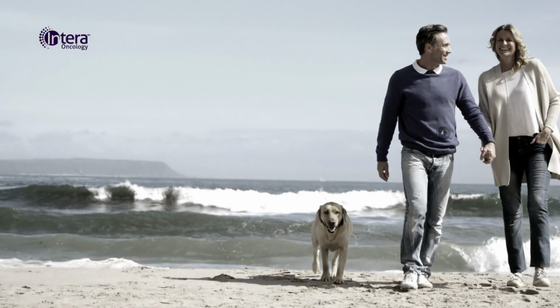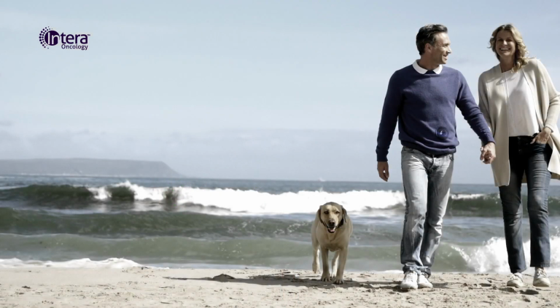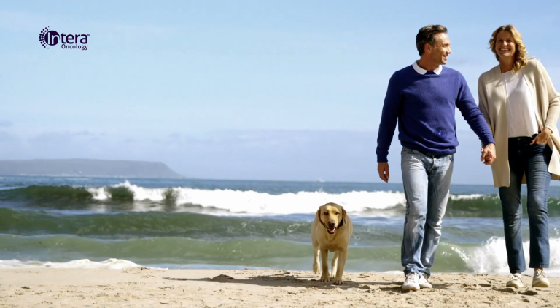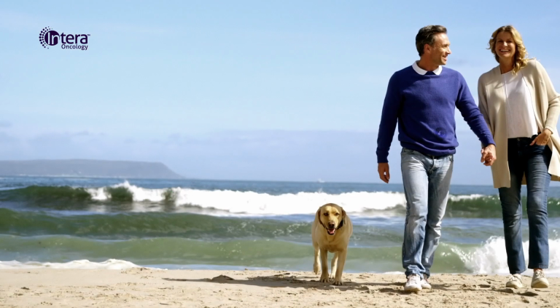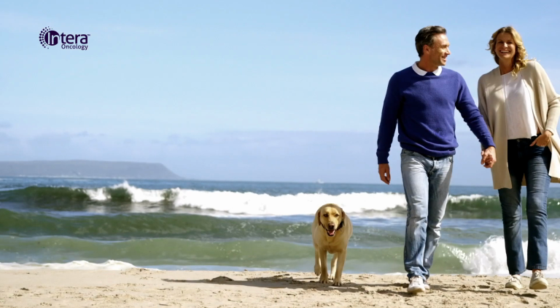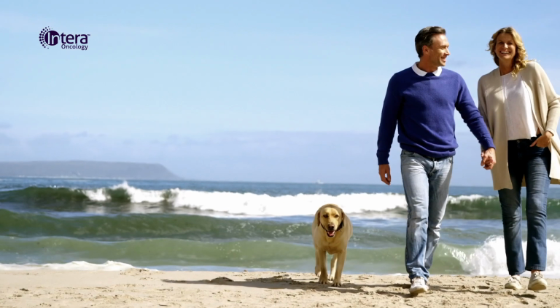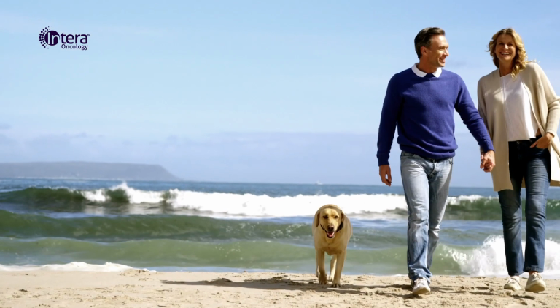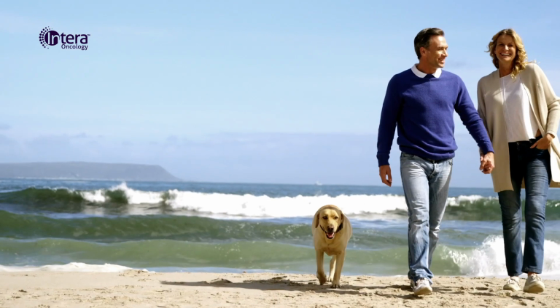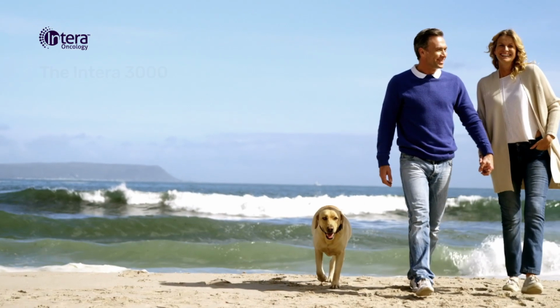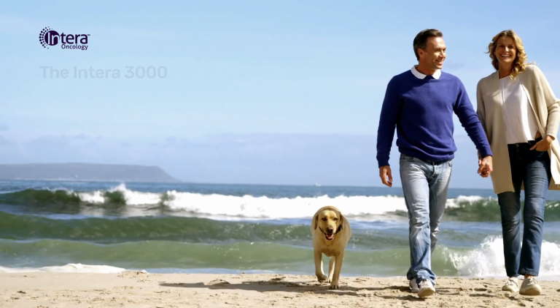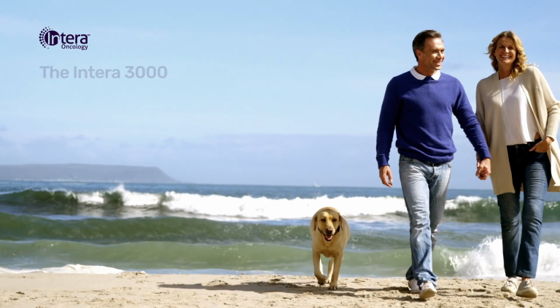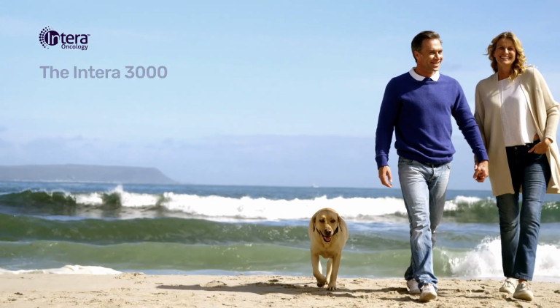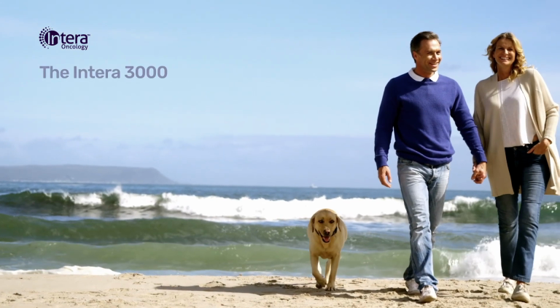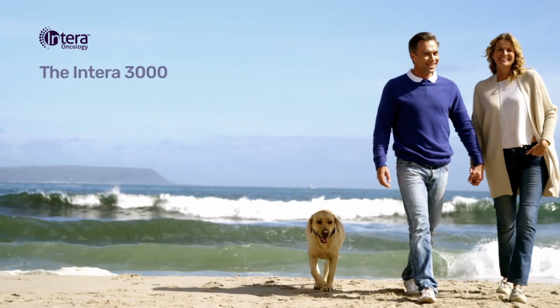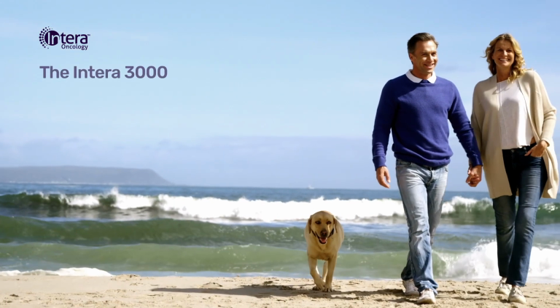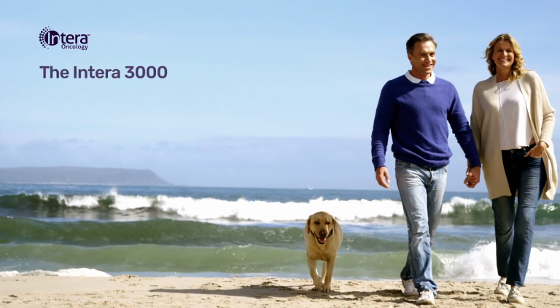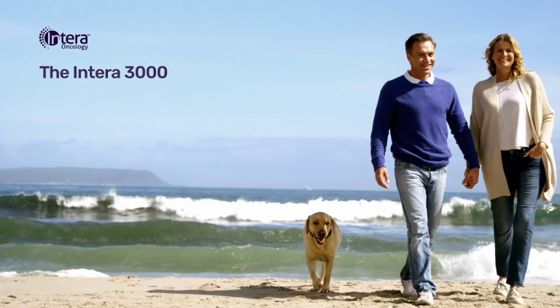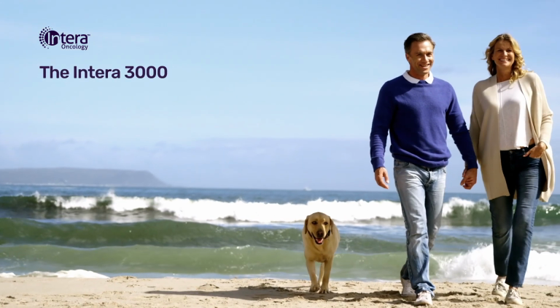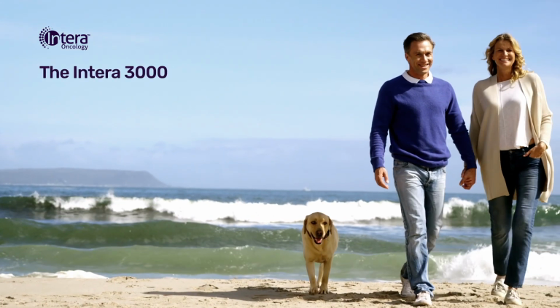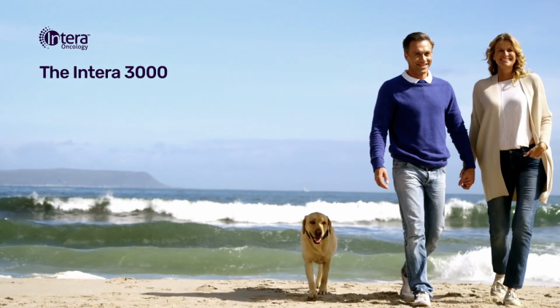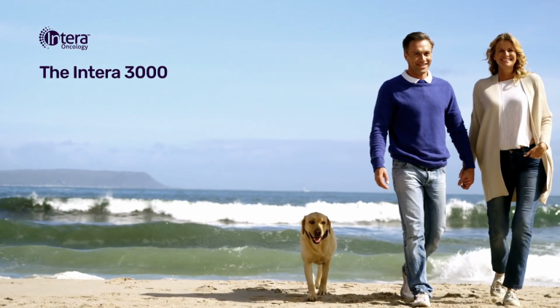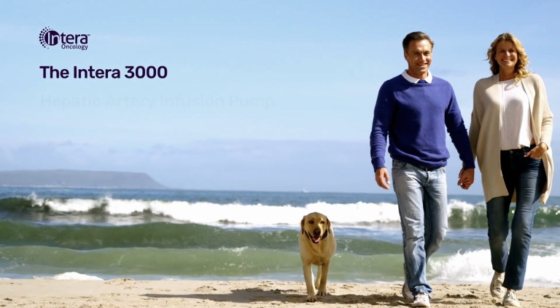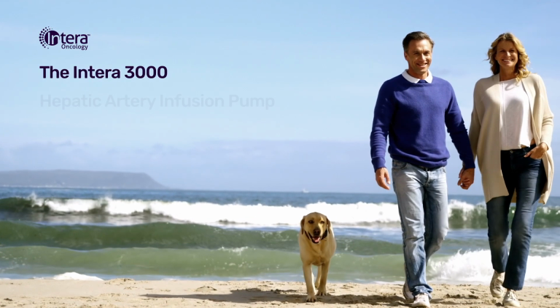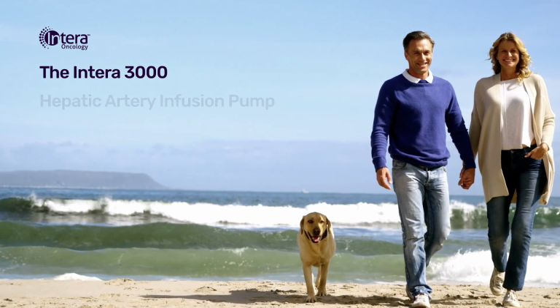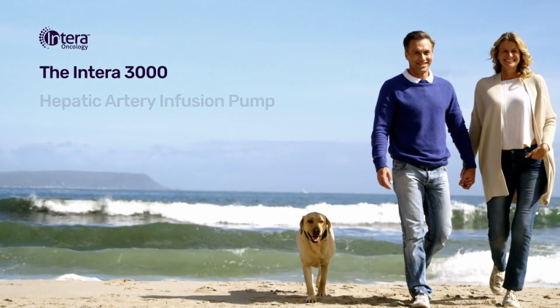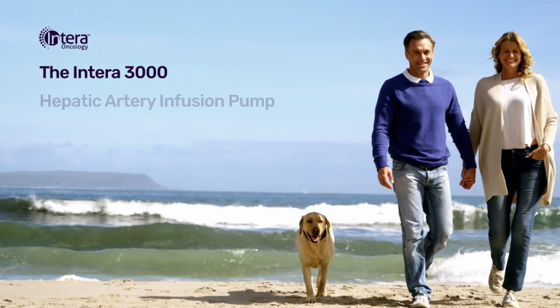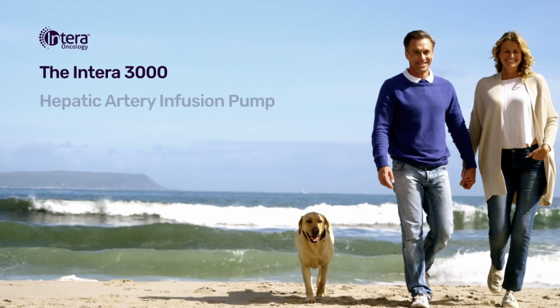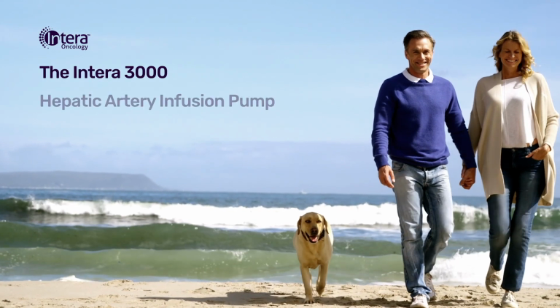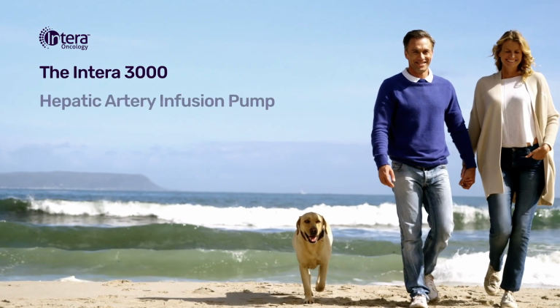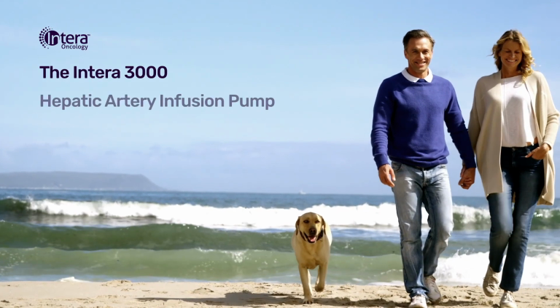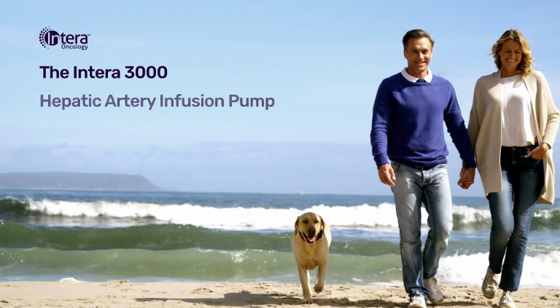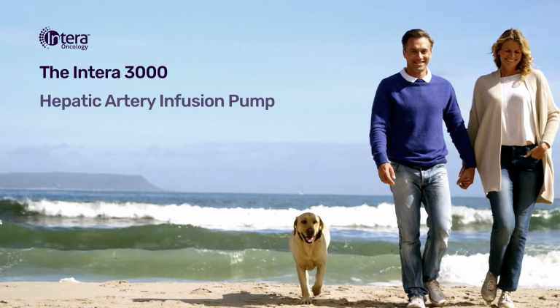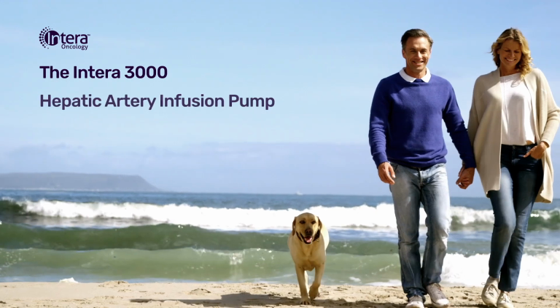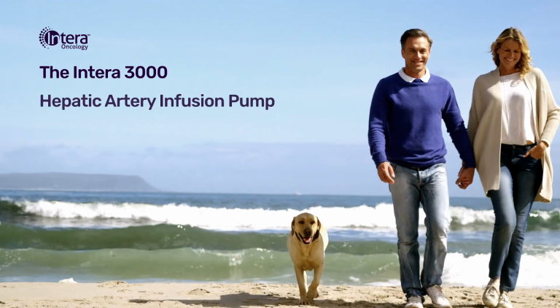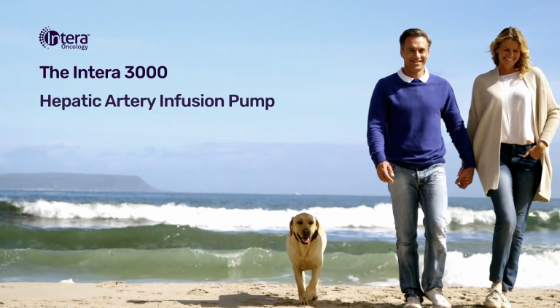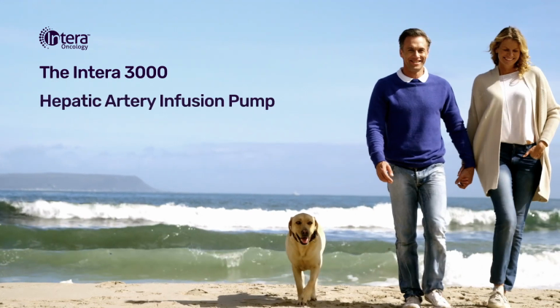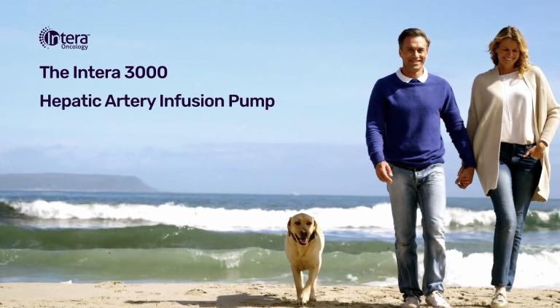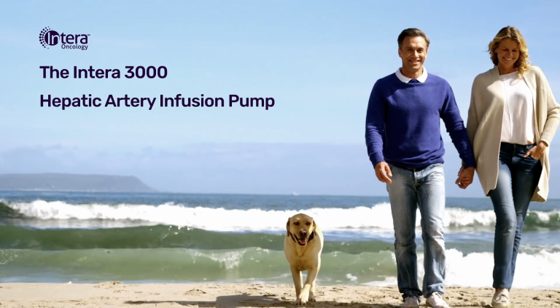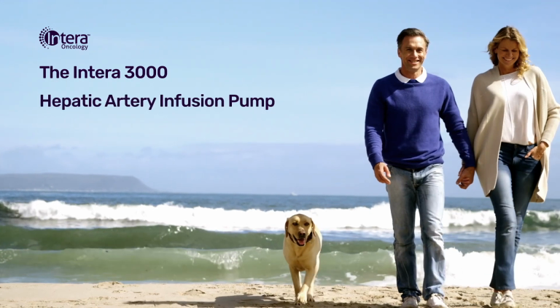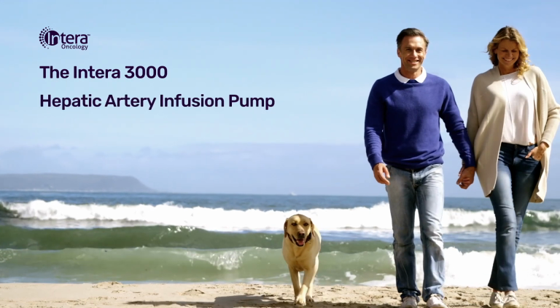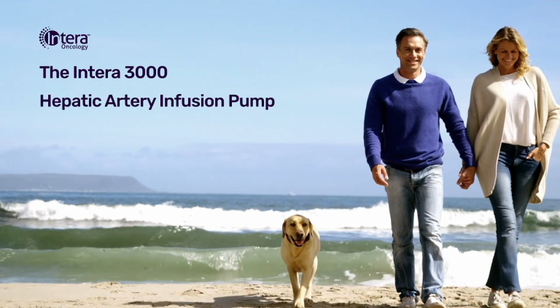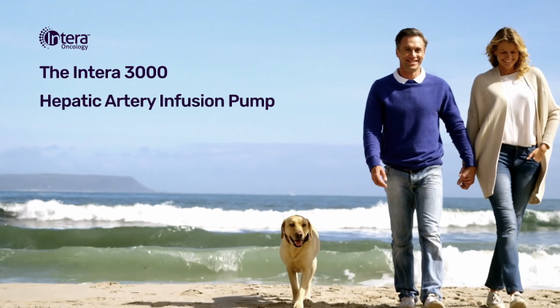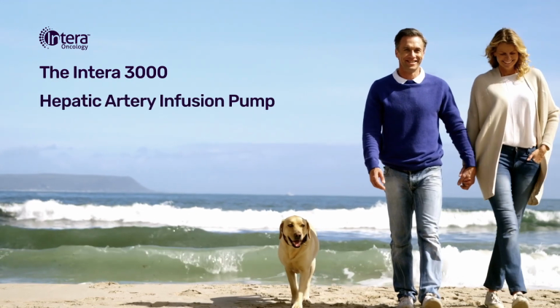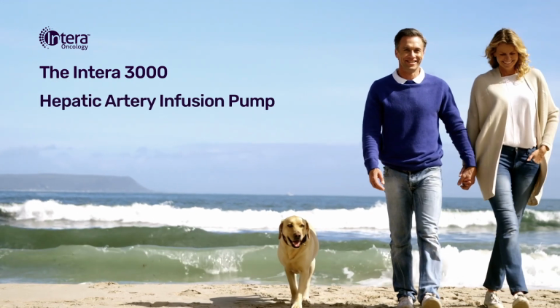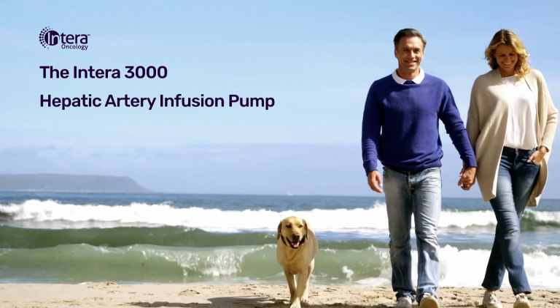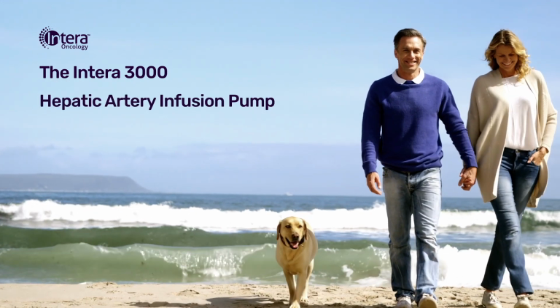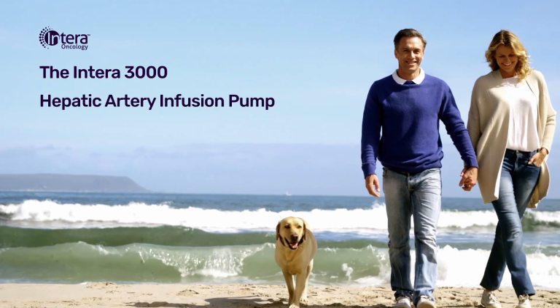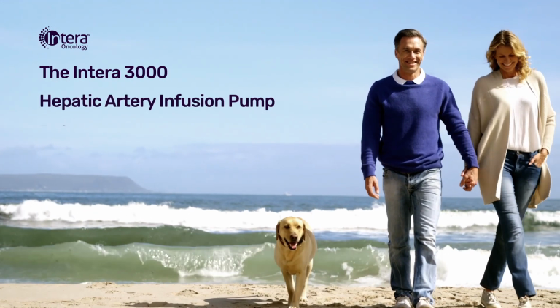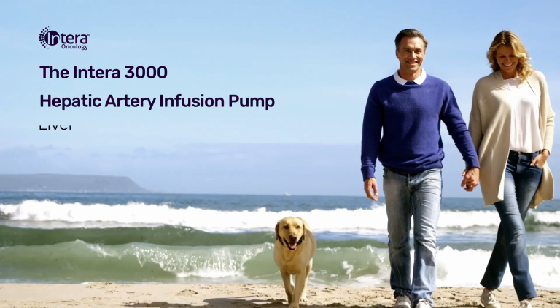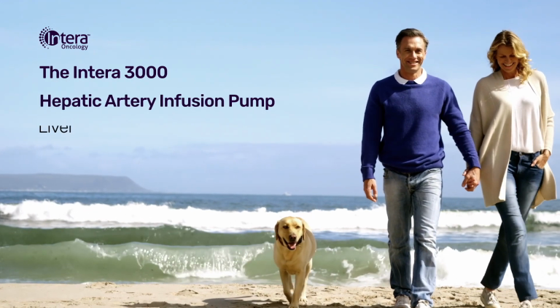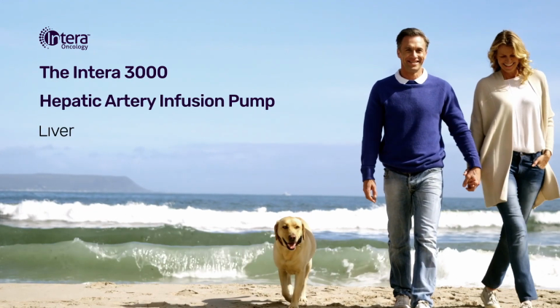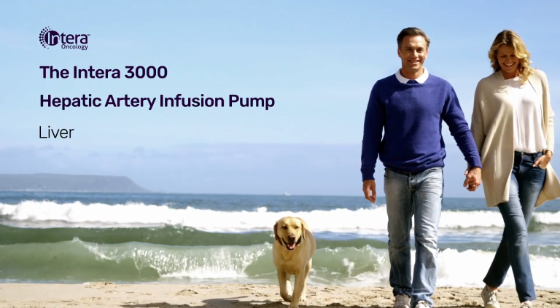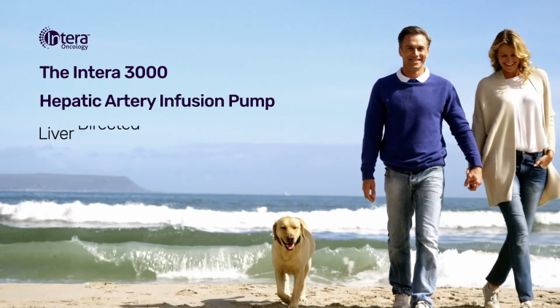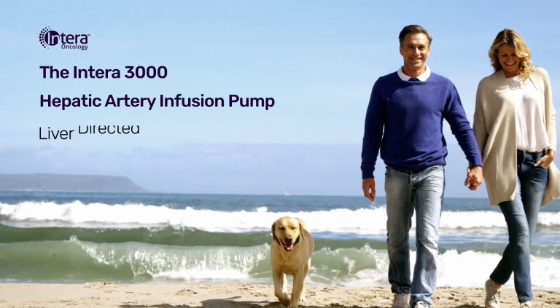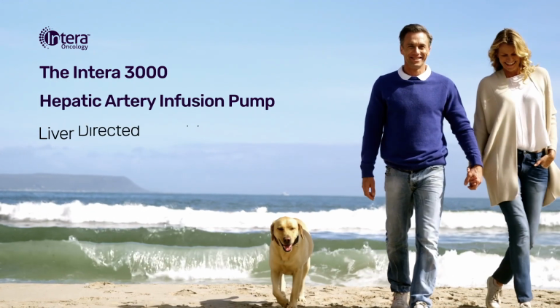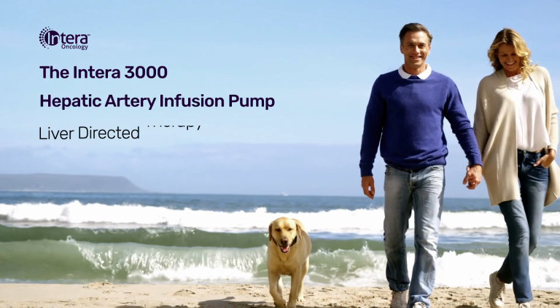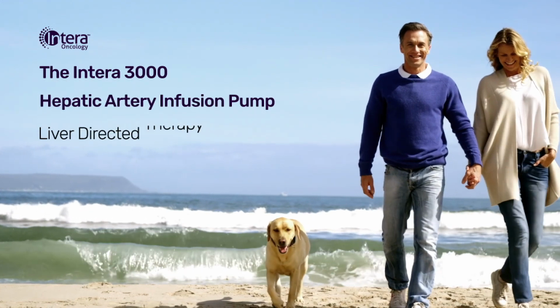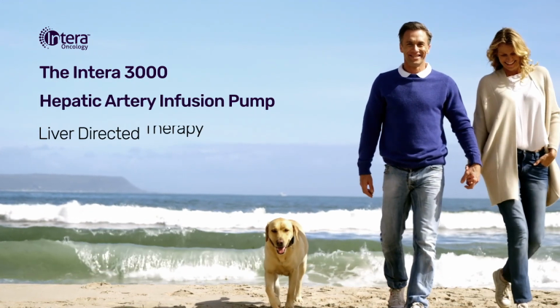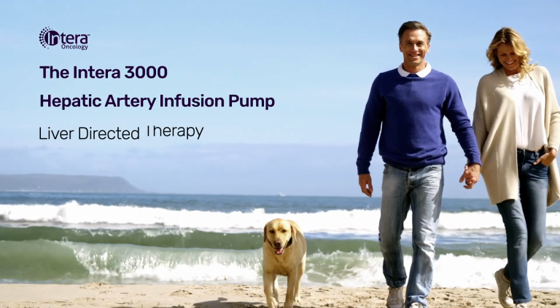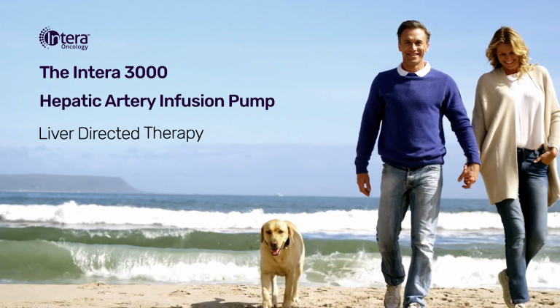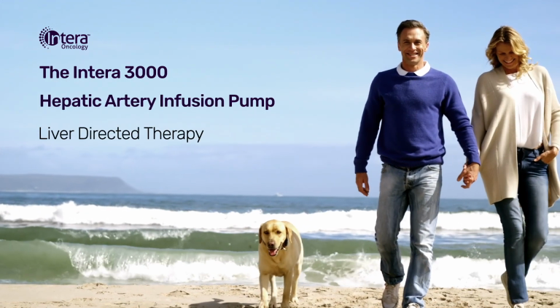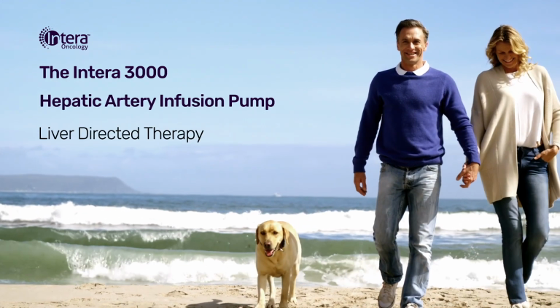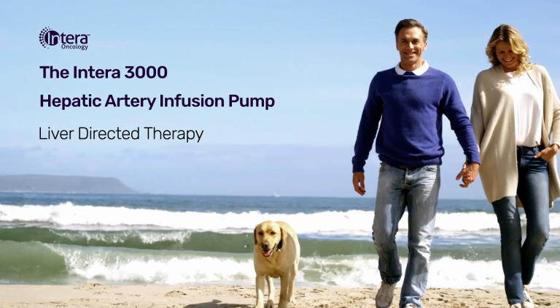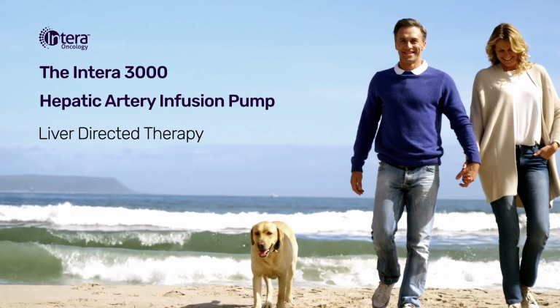The Entera 3000 Hepatic Artery Infusion Pump. Liver-Directed Therapy.